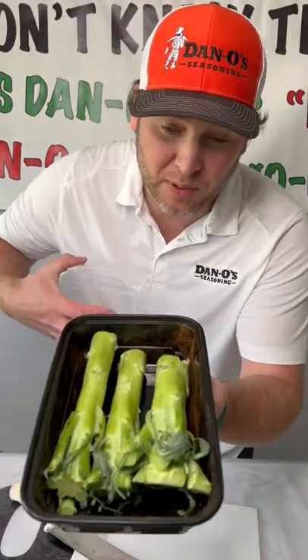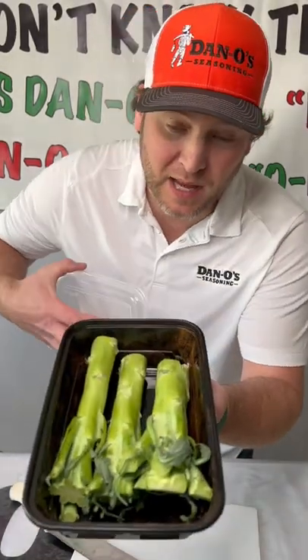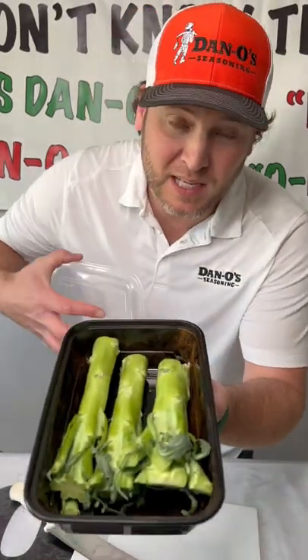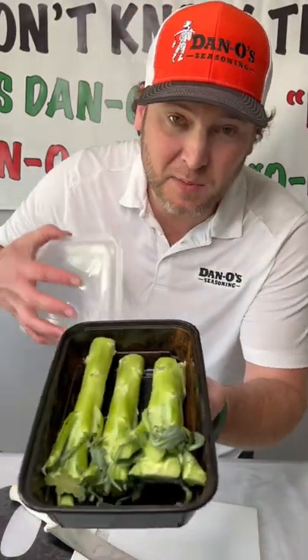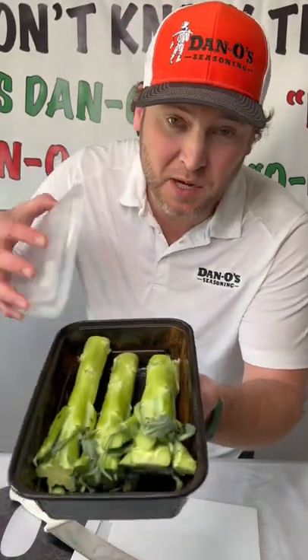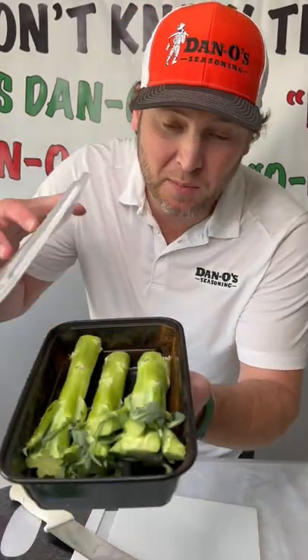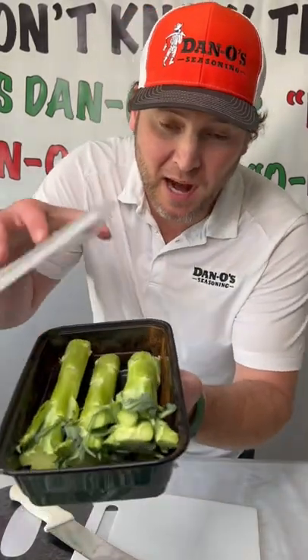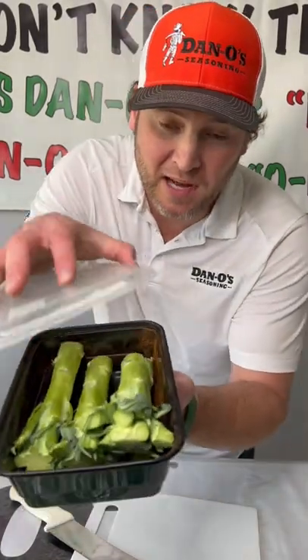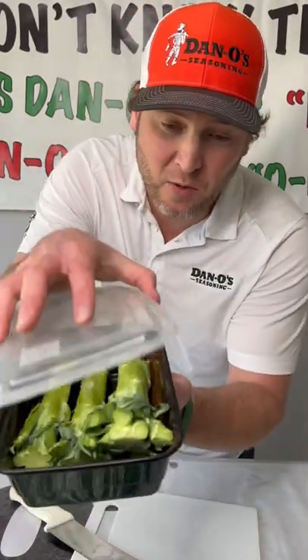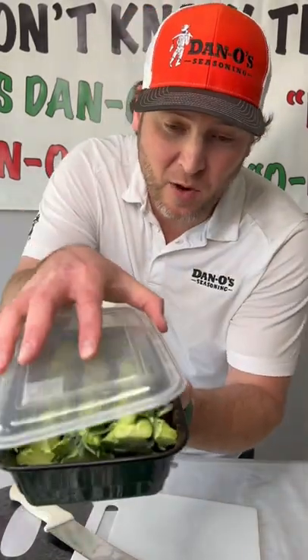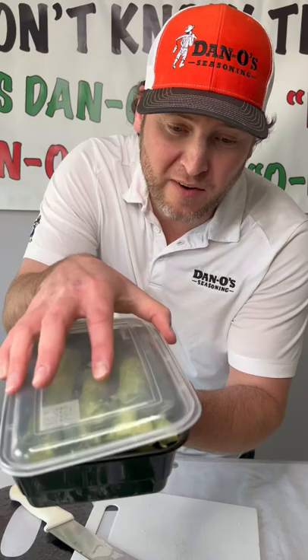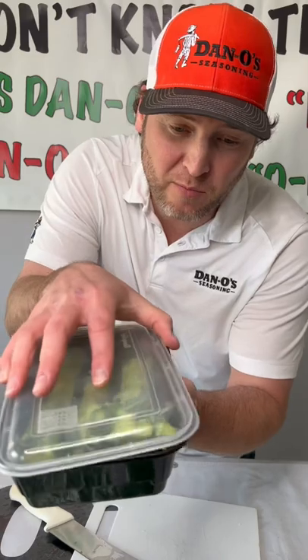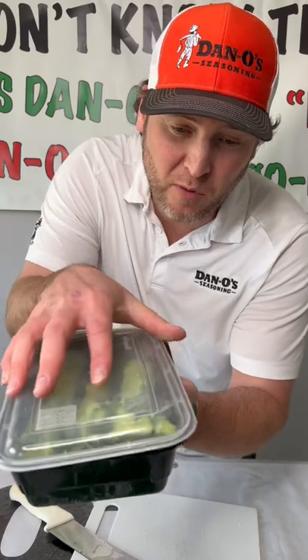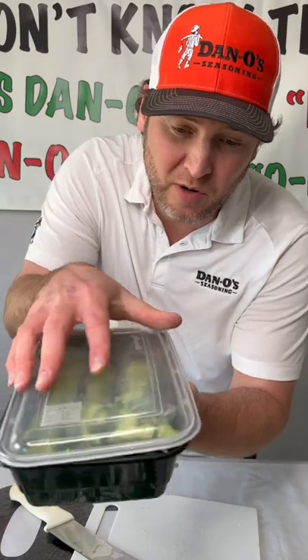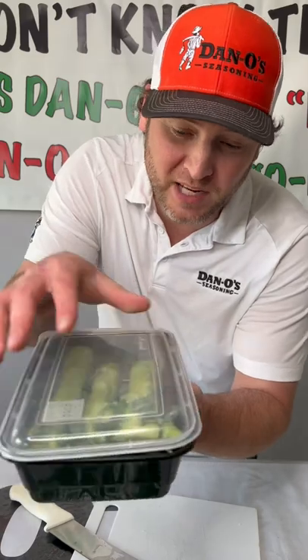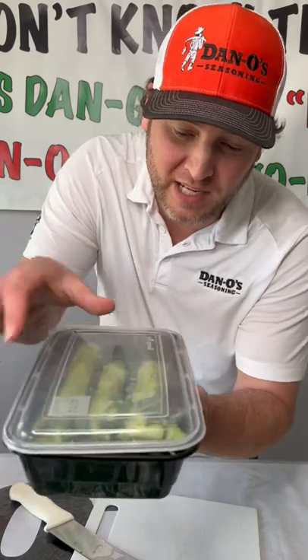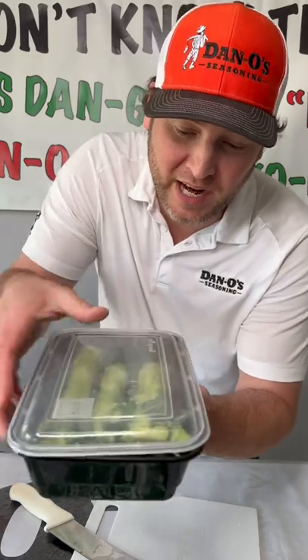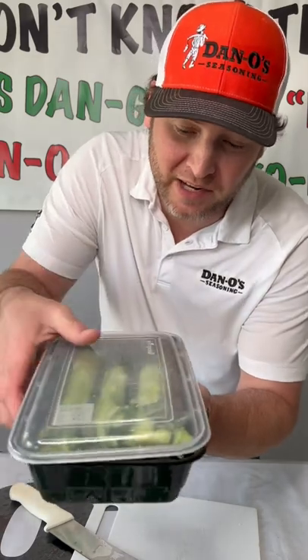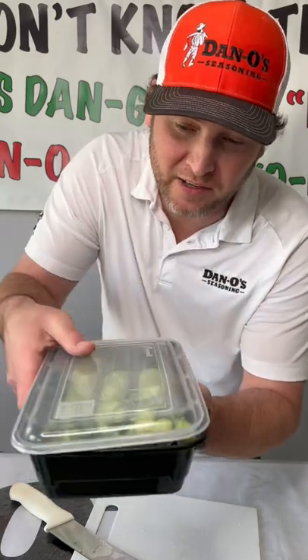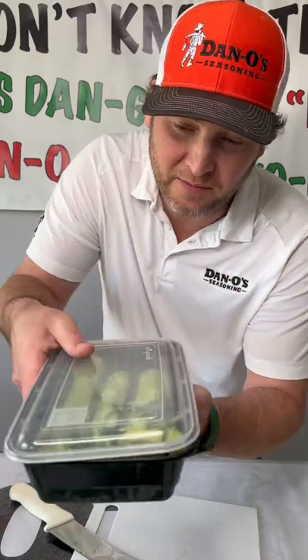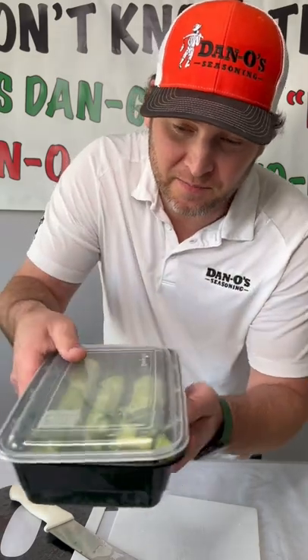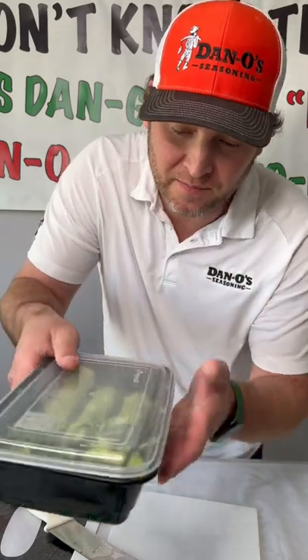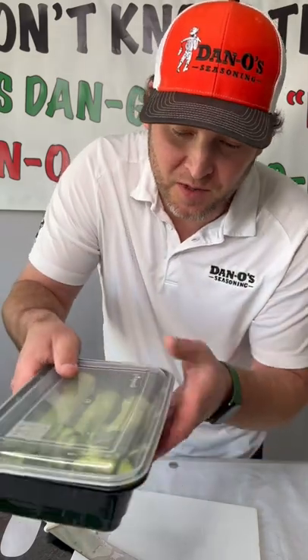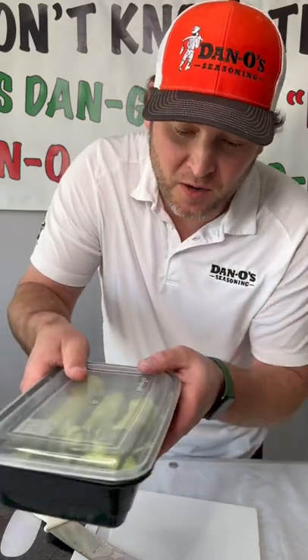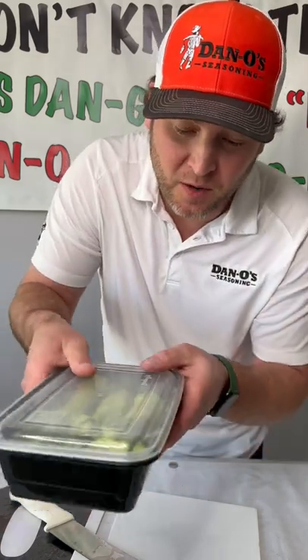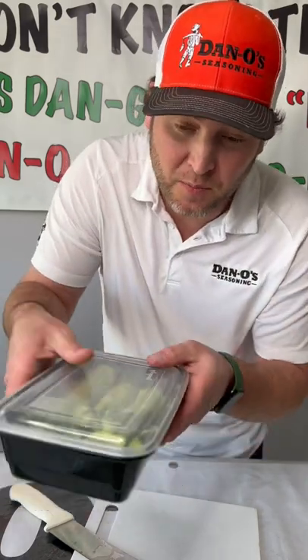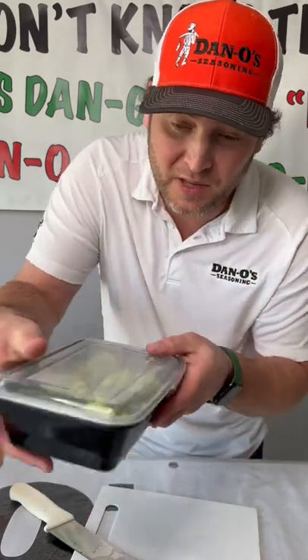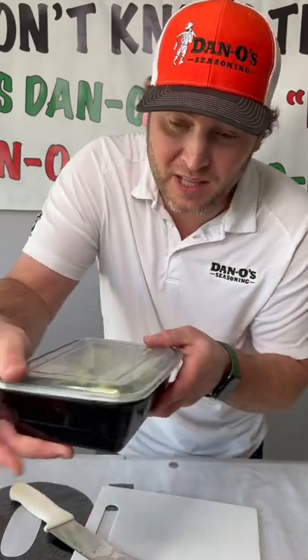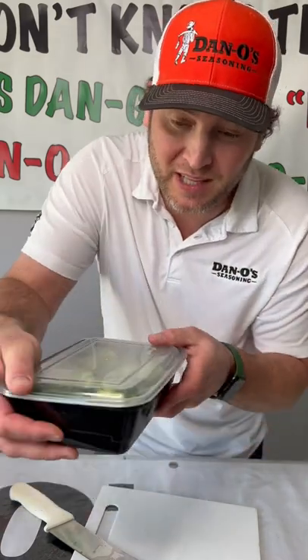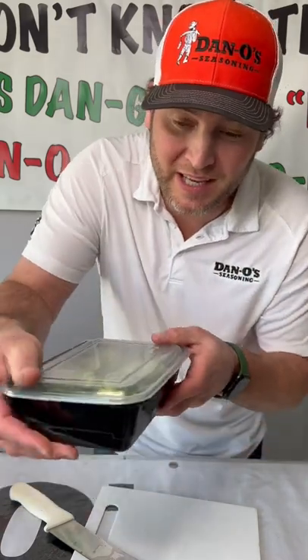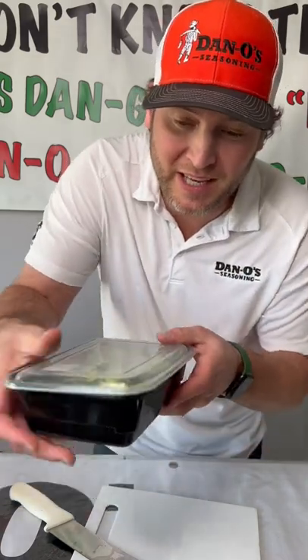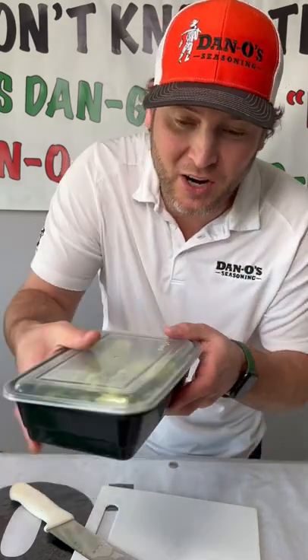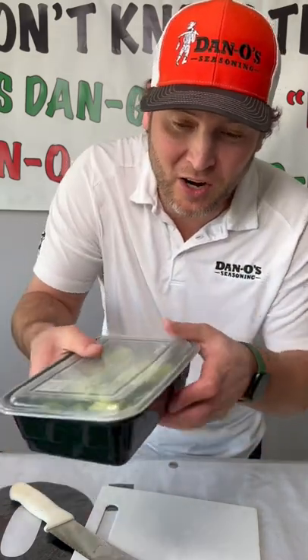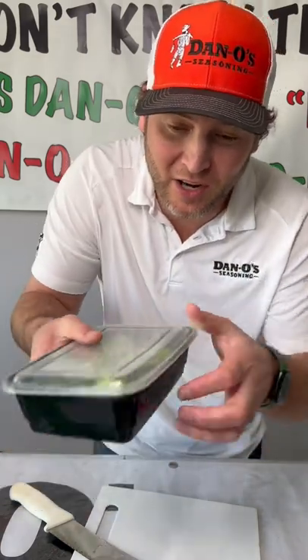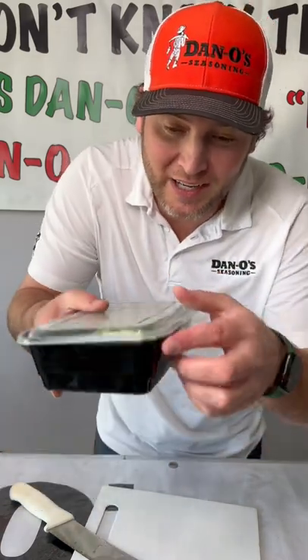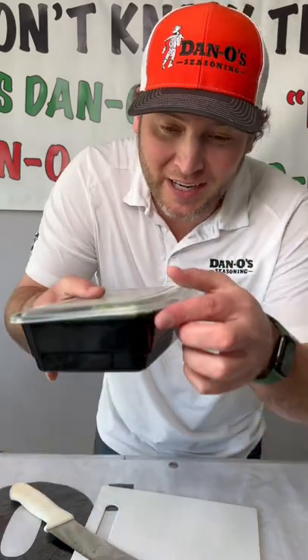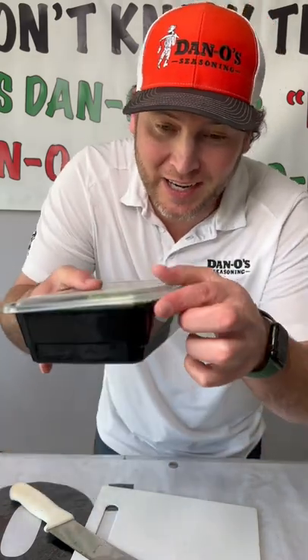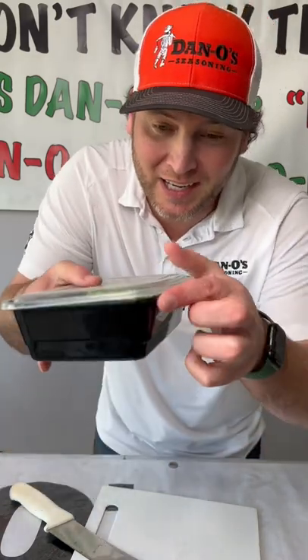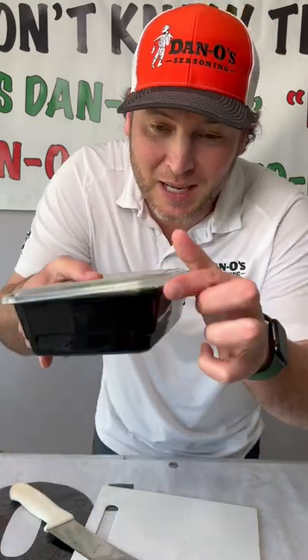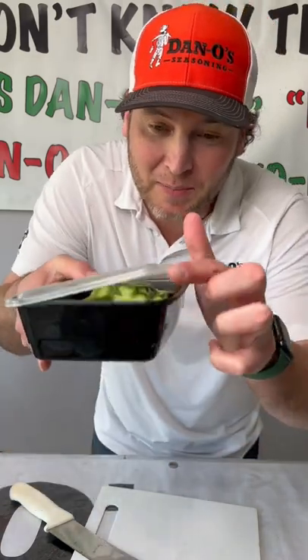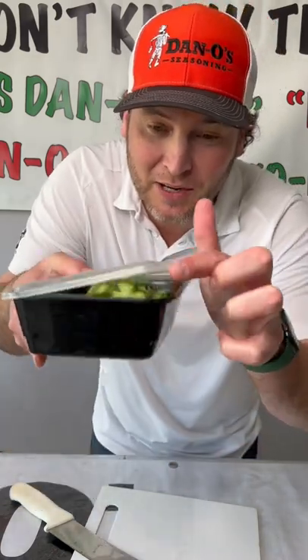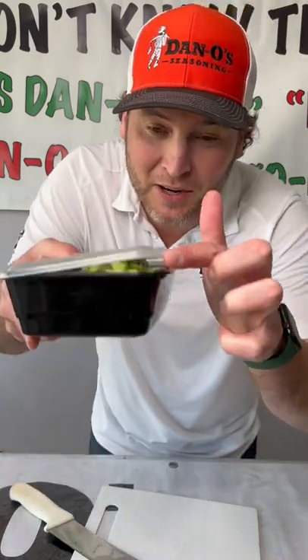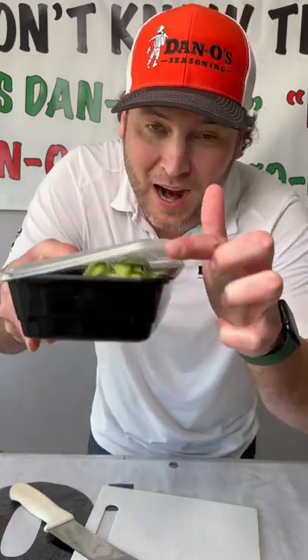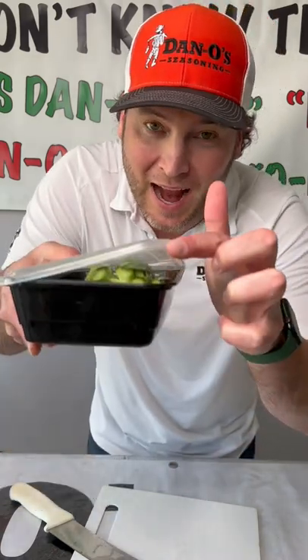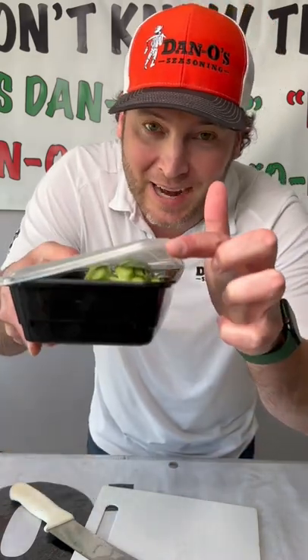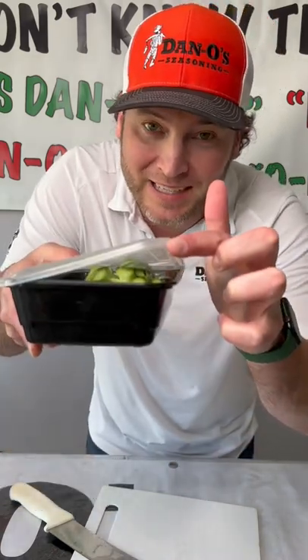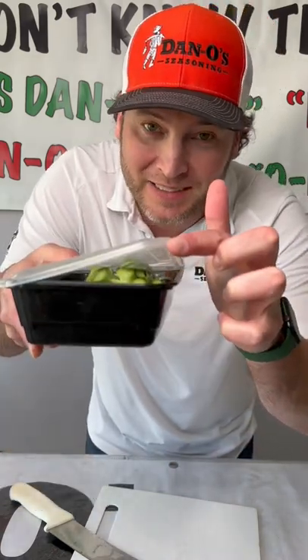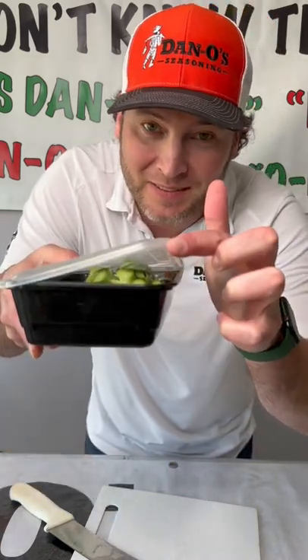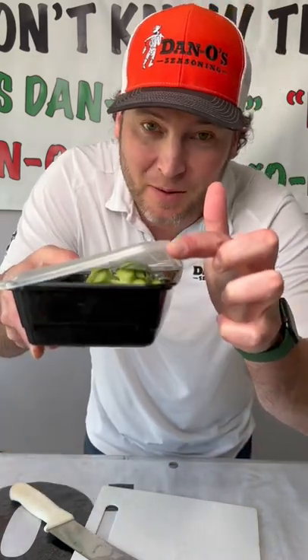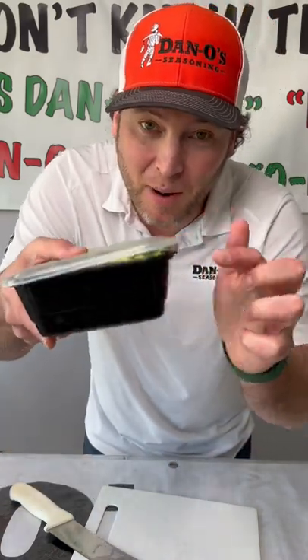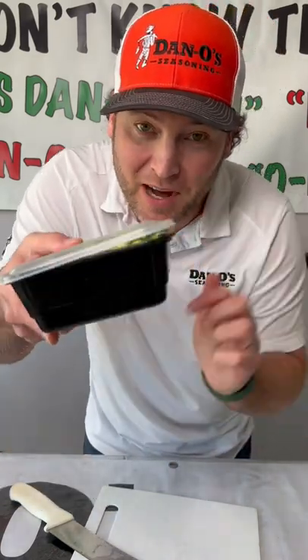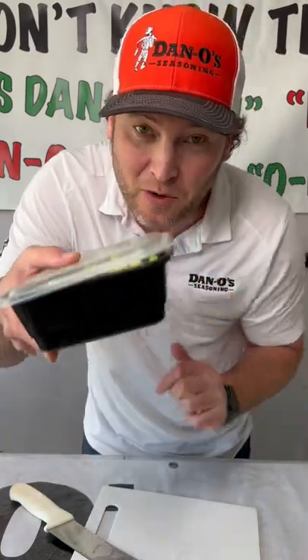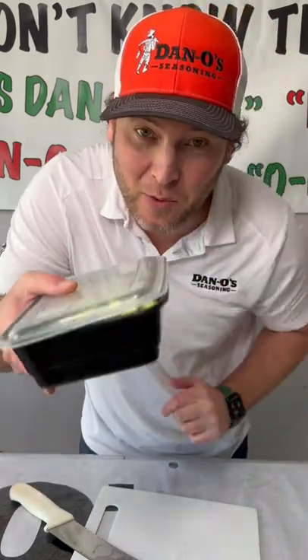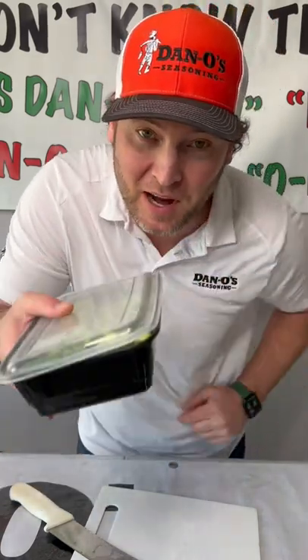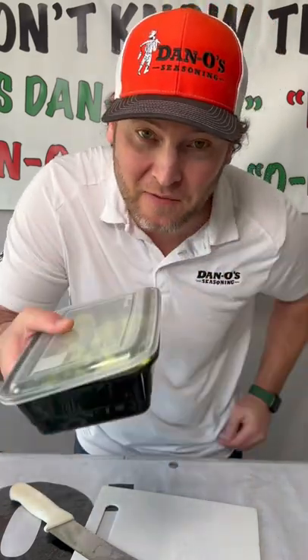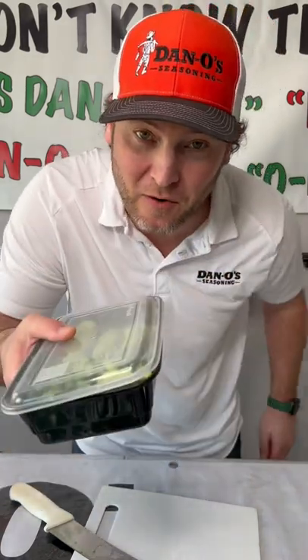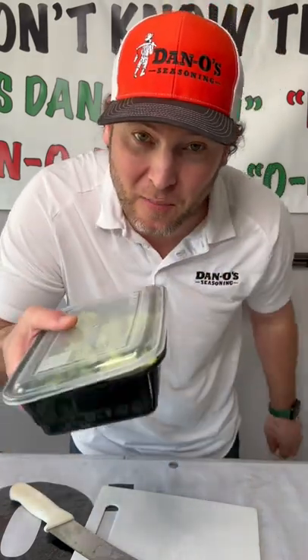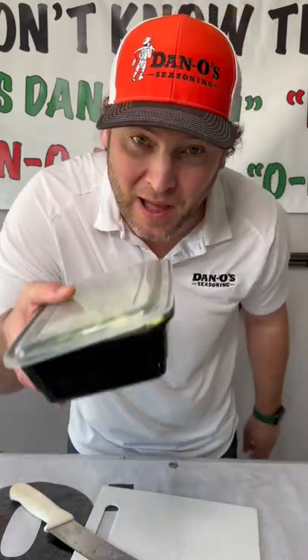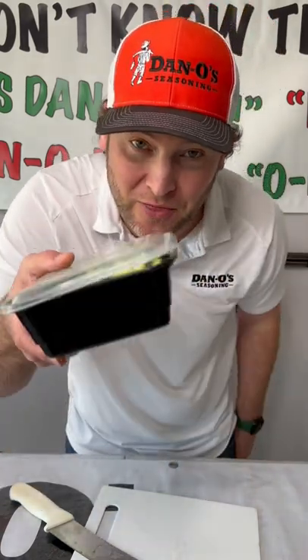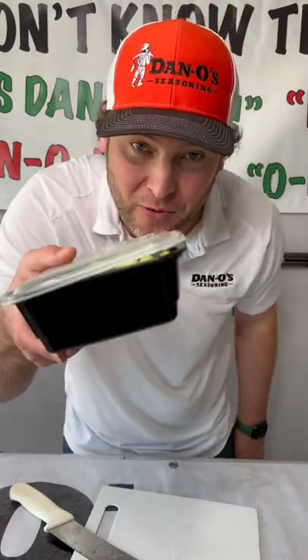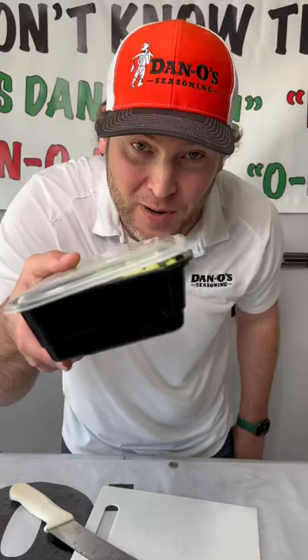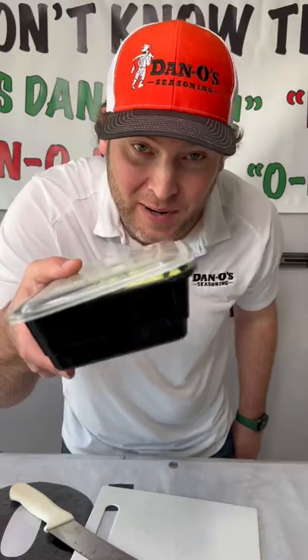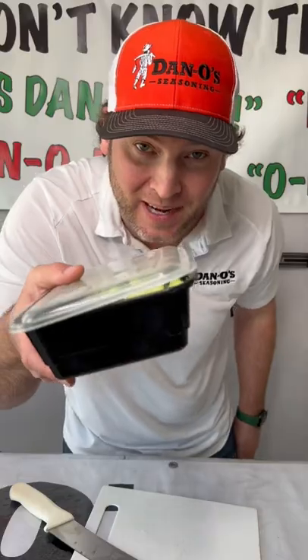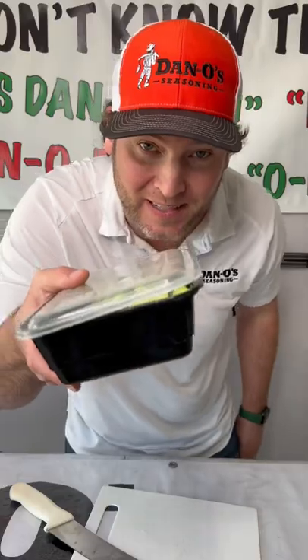Place them in a microwavable container, put the lid on and keep it cracked. Microwave for about three minutes.